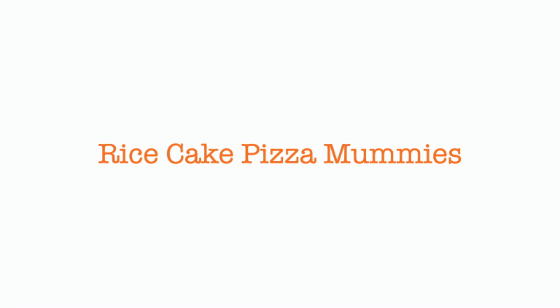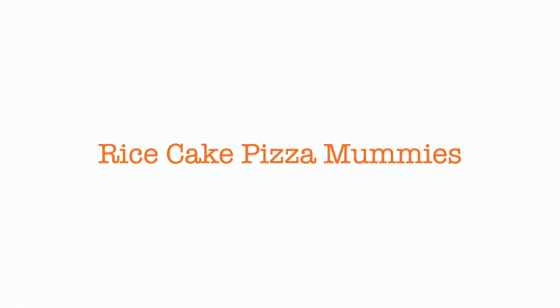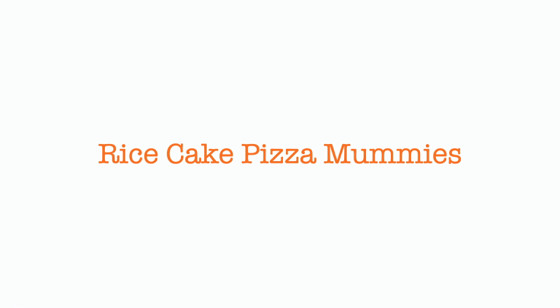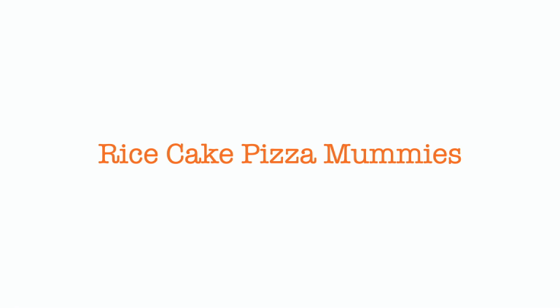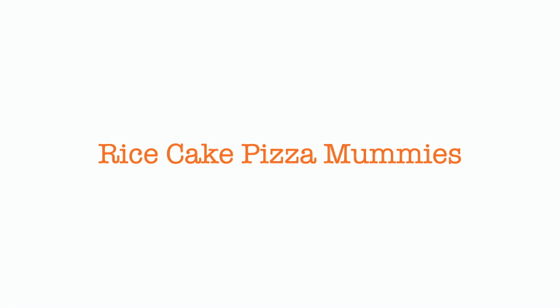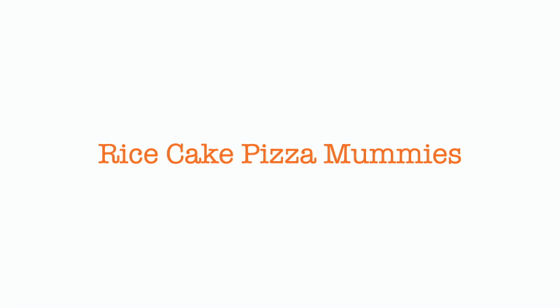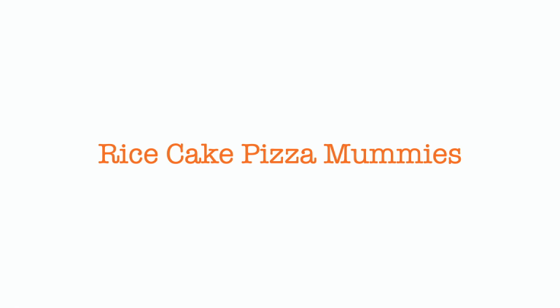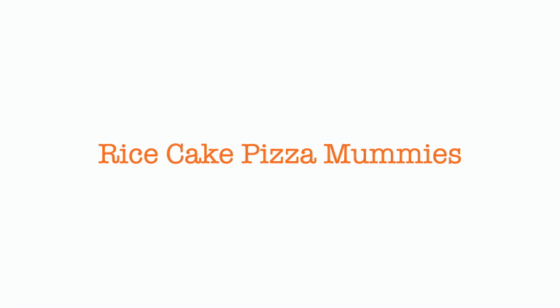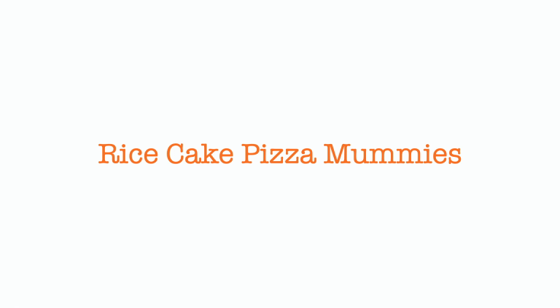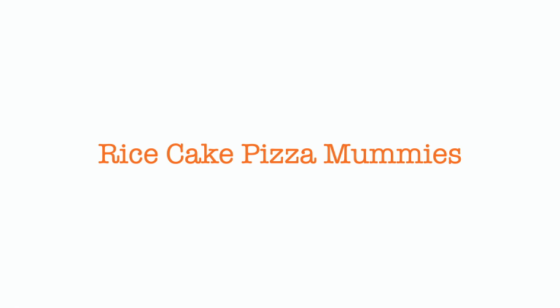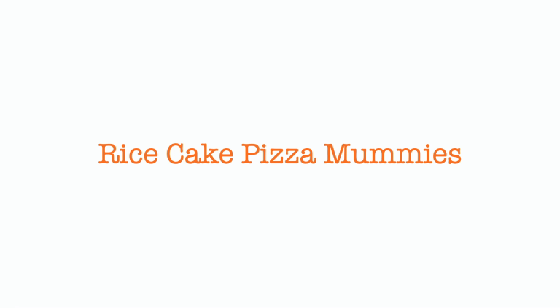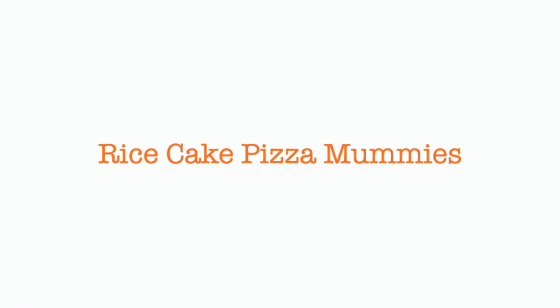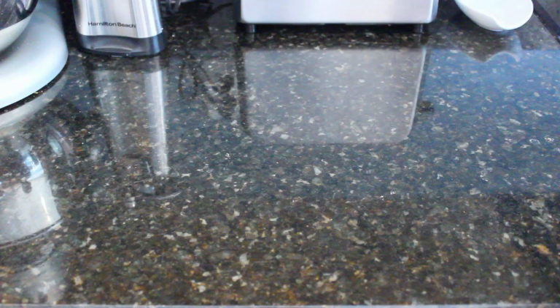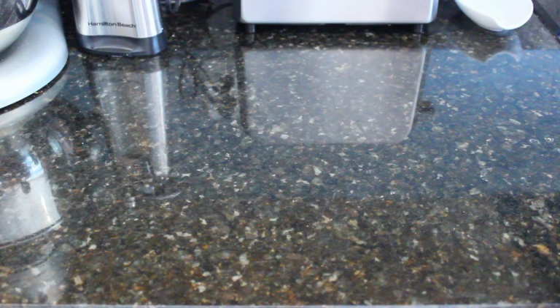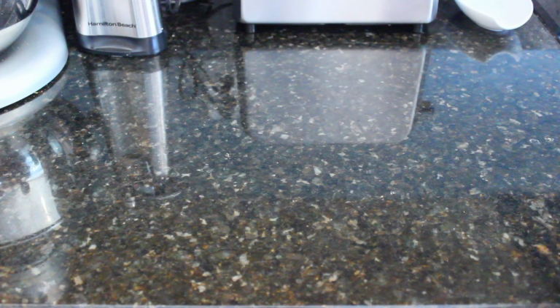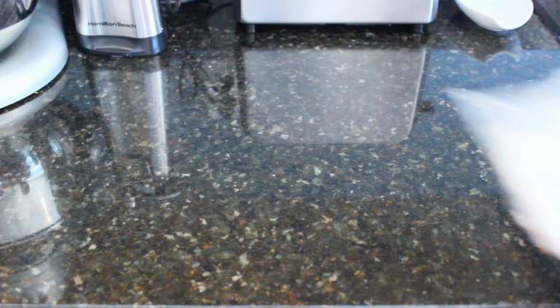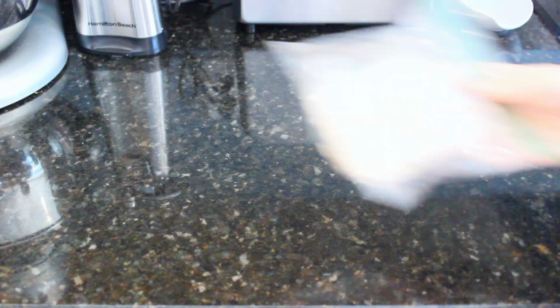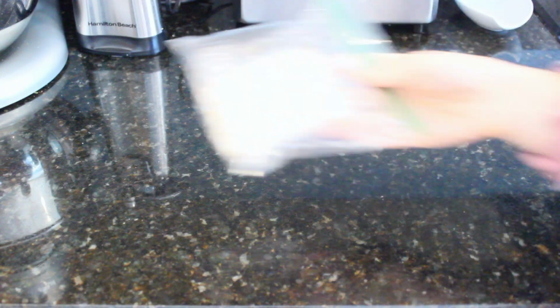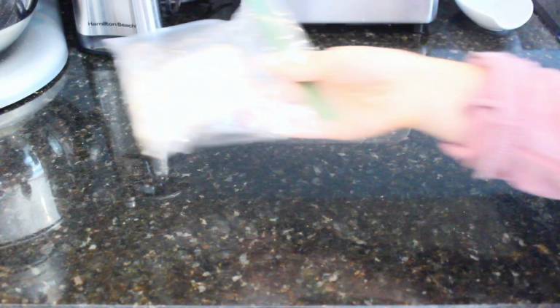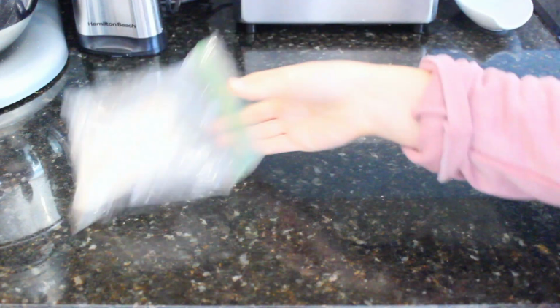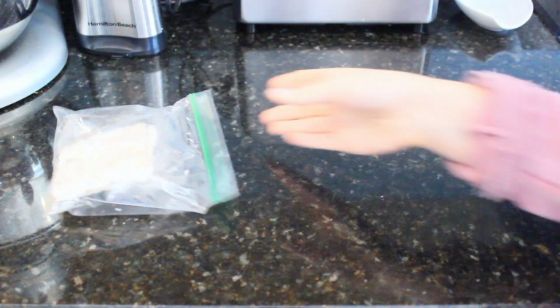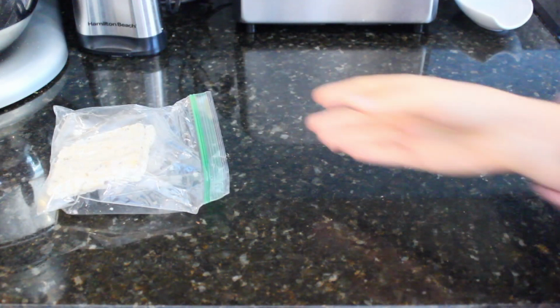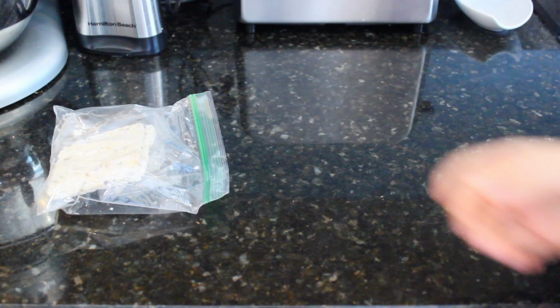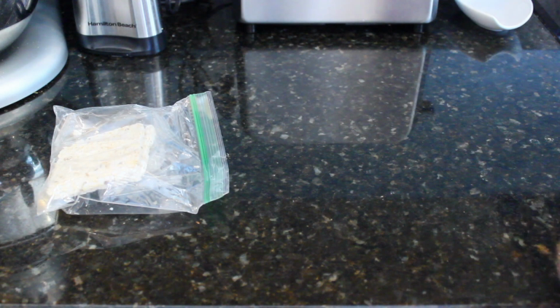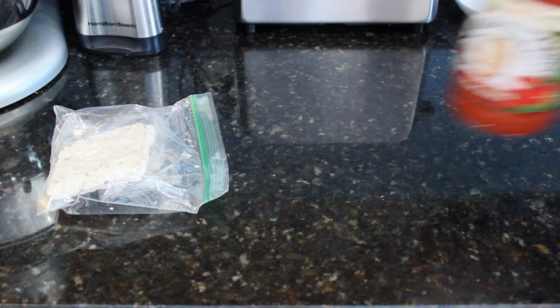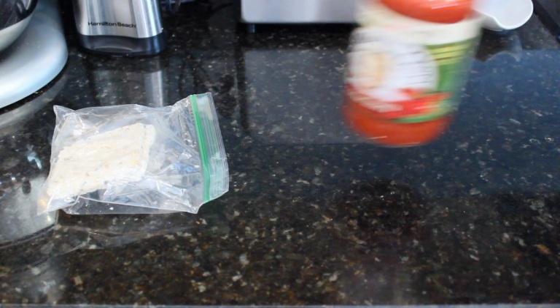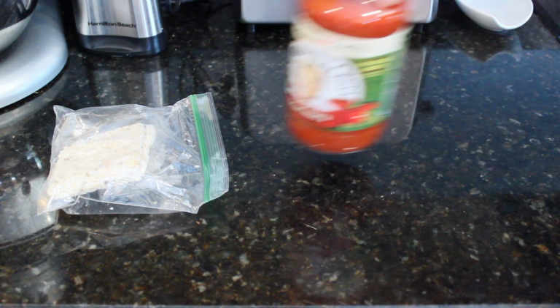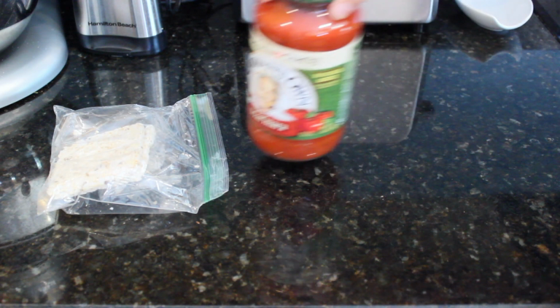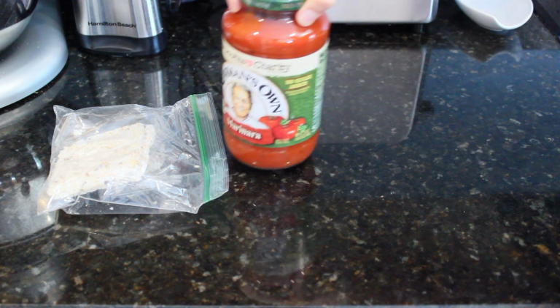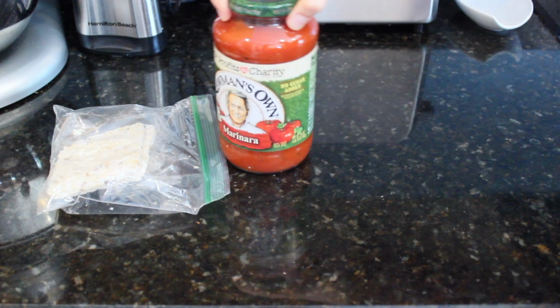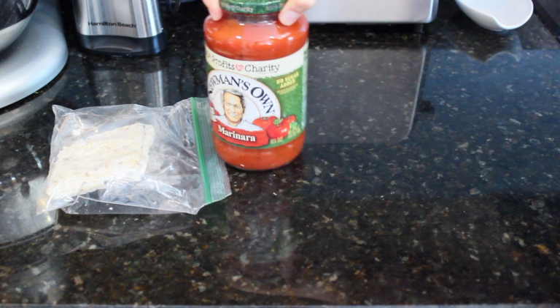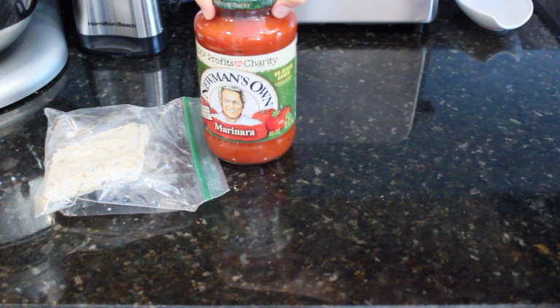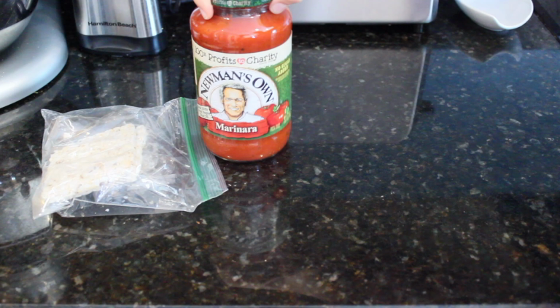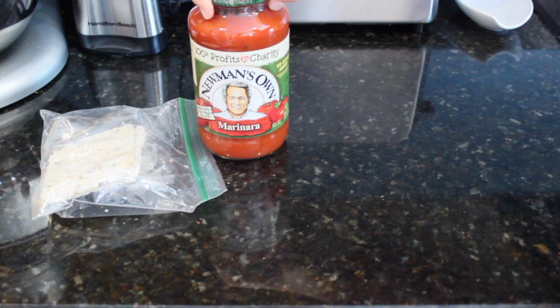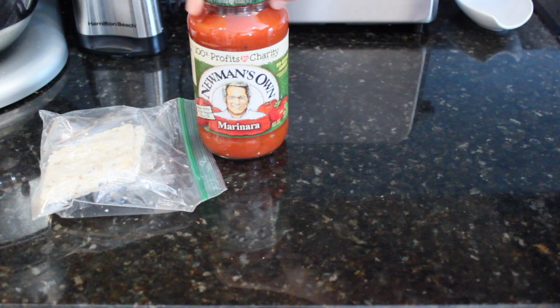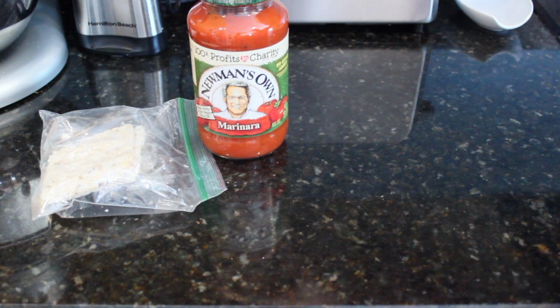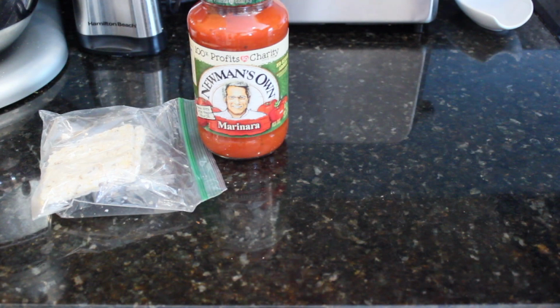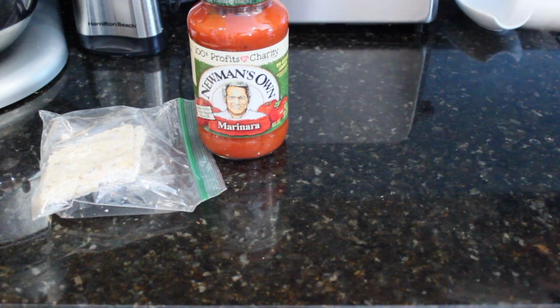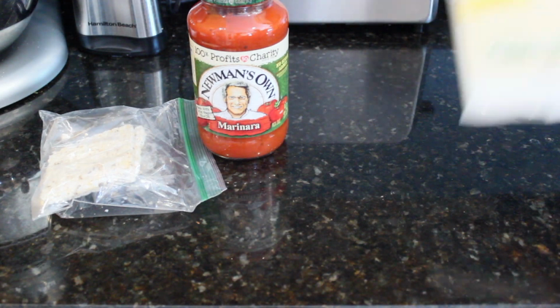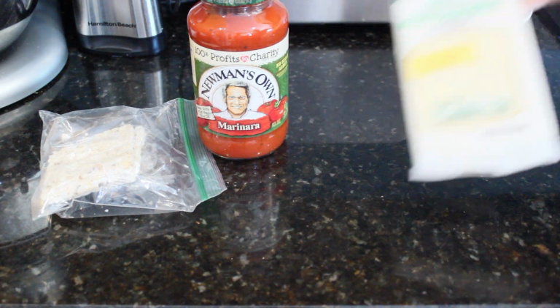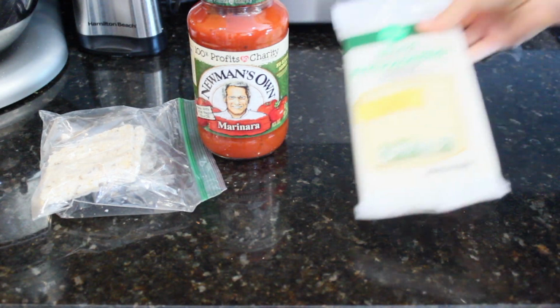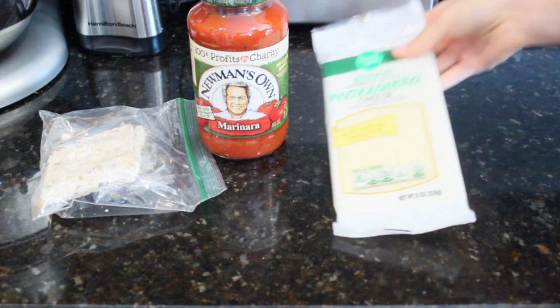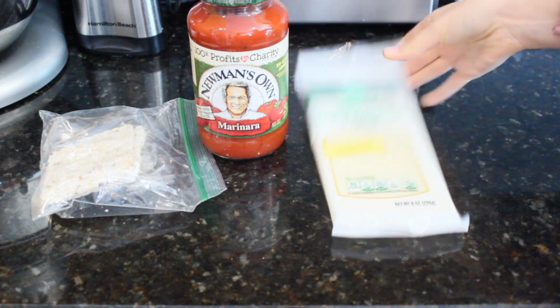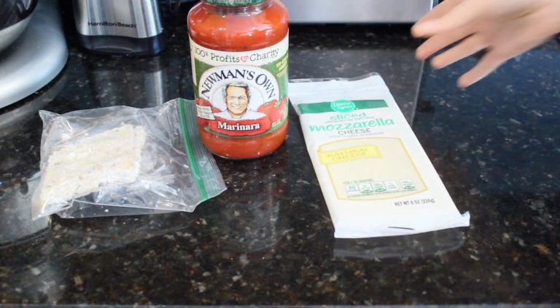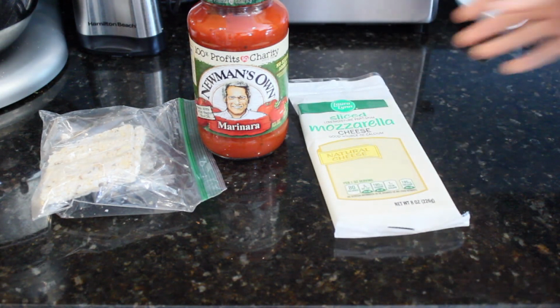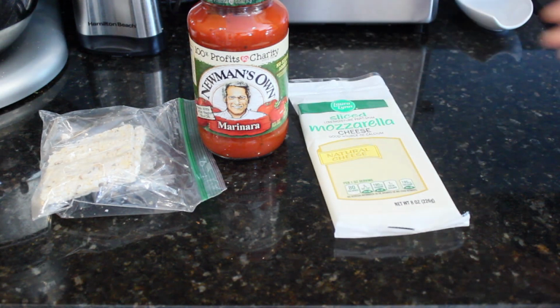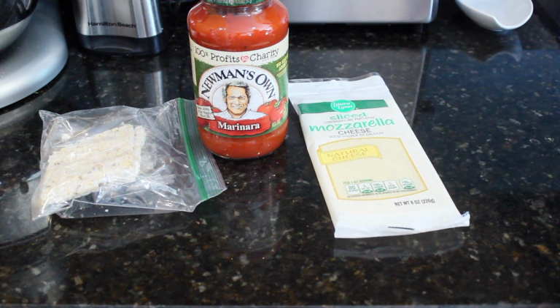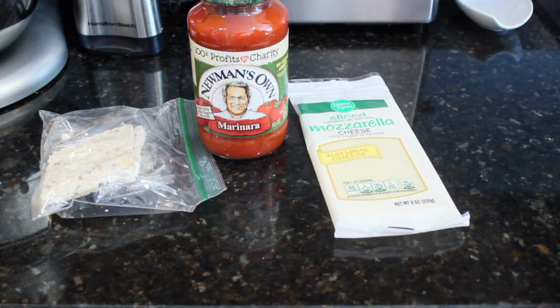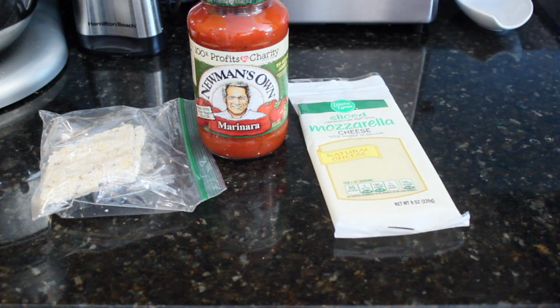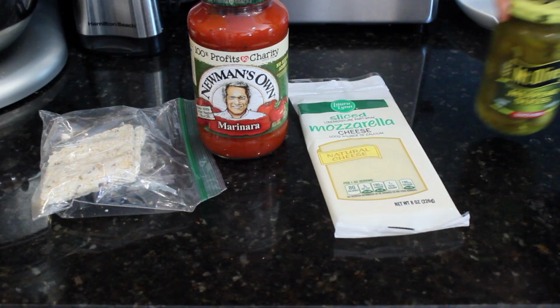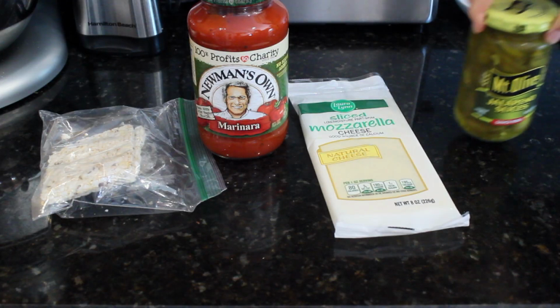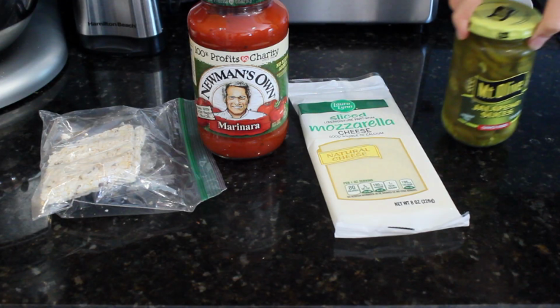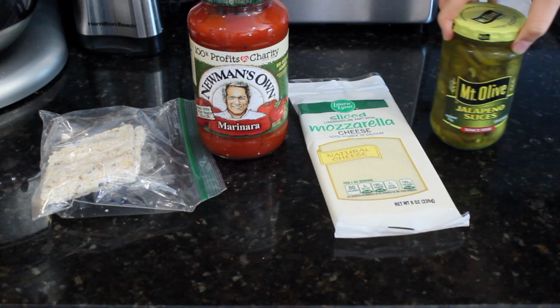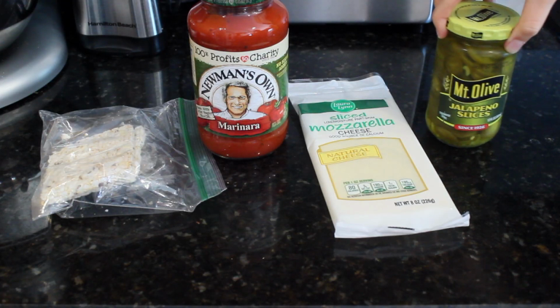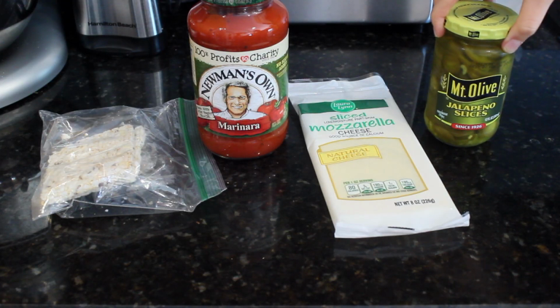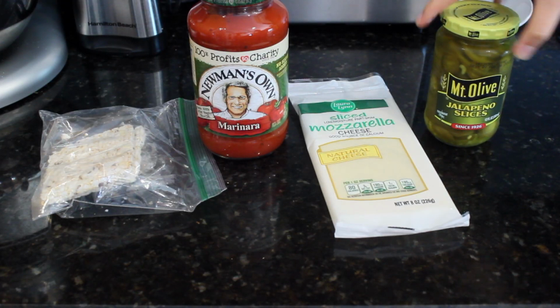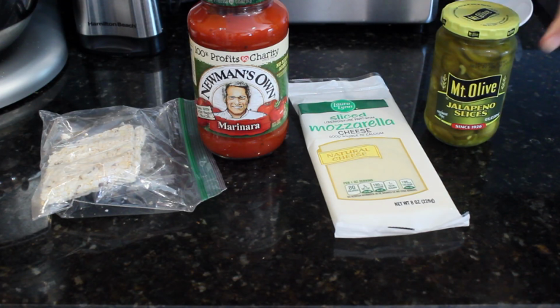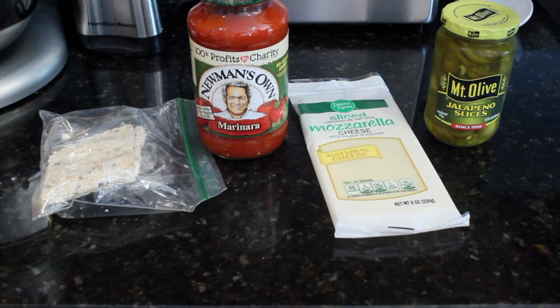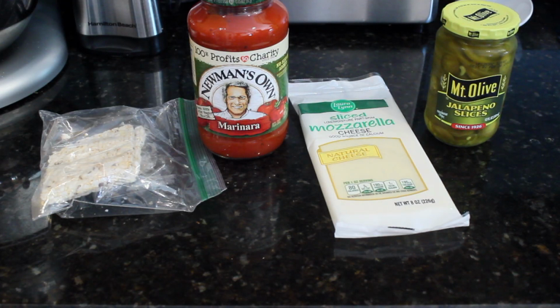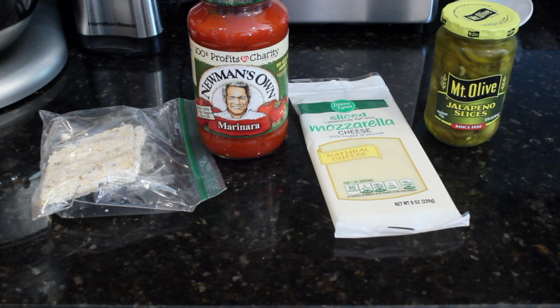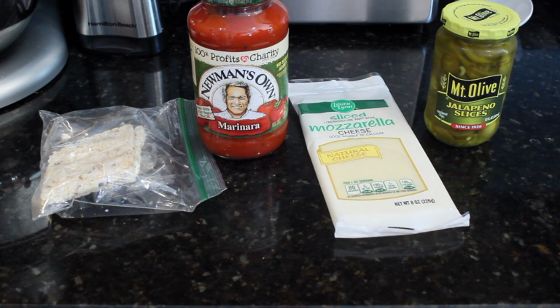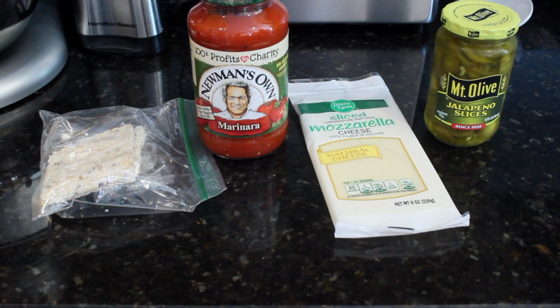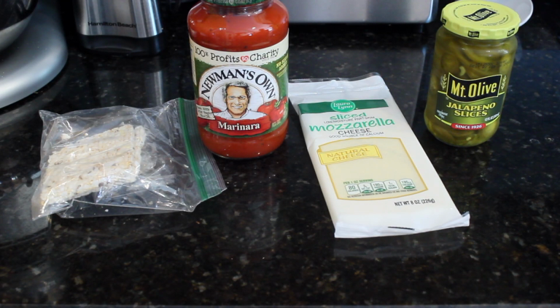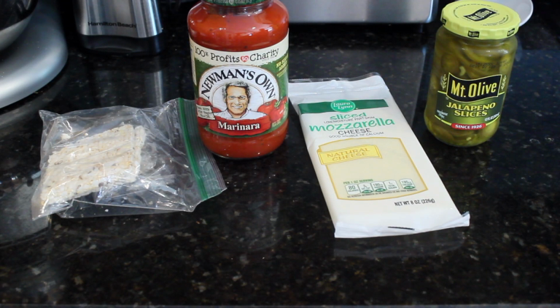For a rice cake pizza mummy, all you will need is a rice cake, marinara sauce, cheese, and jalapeño slices.